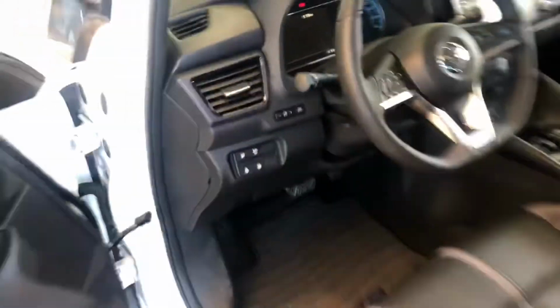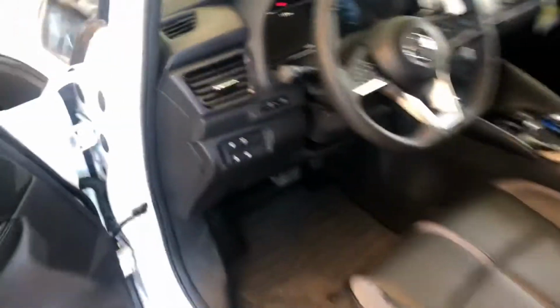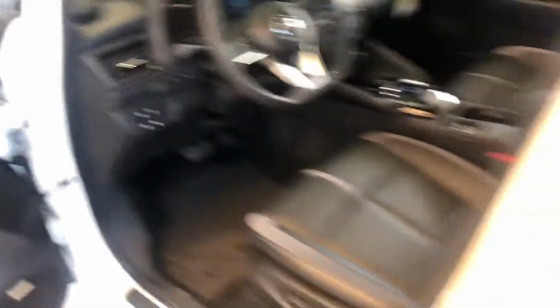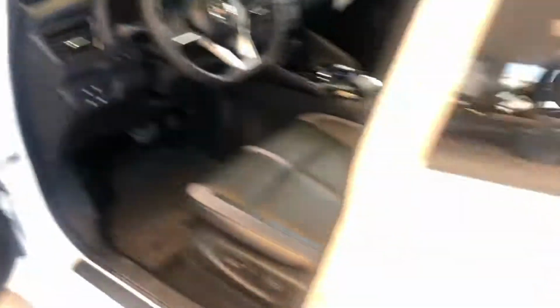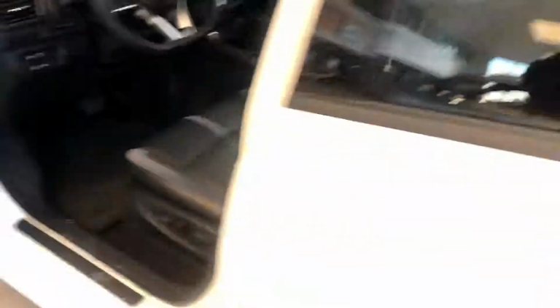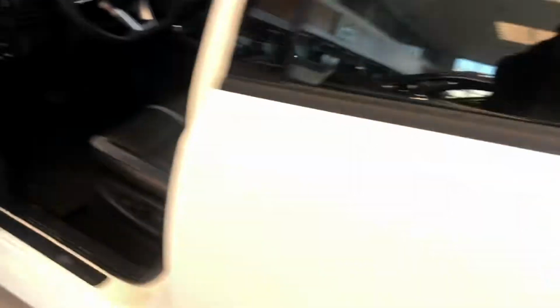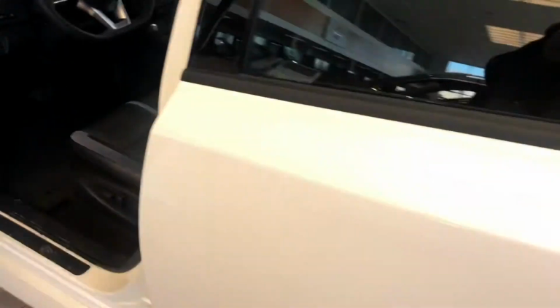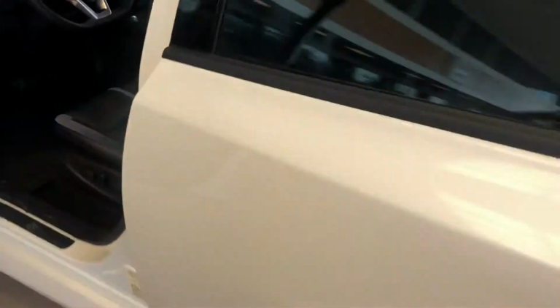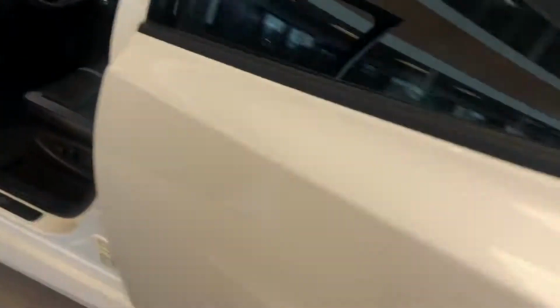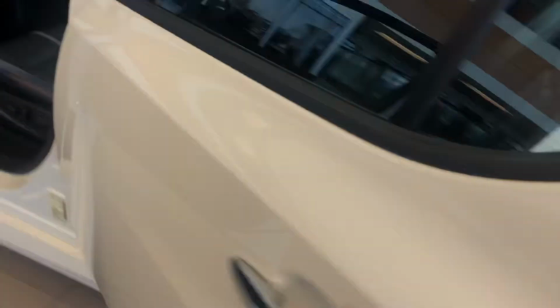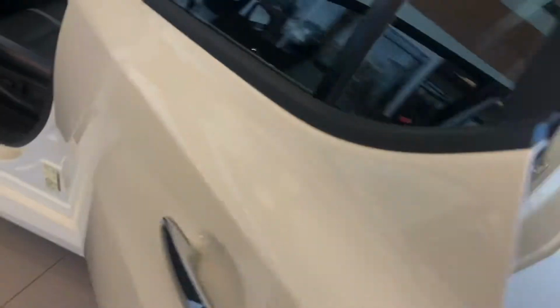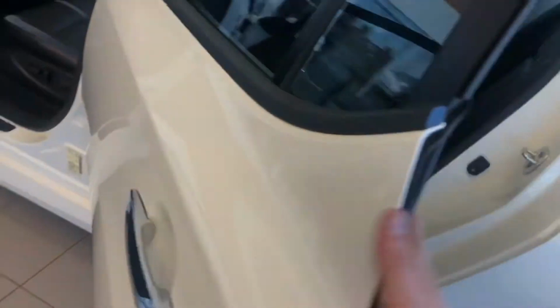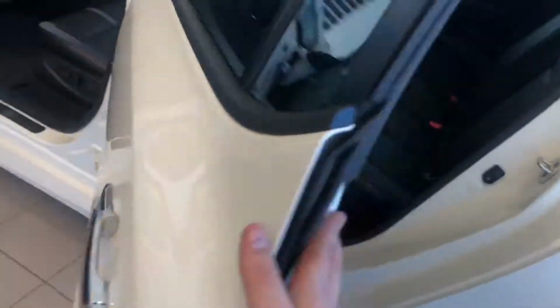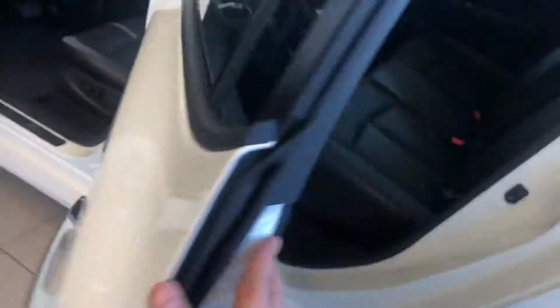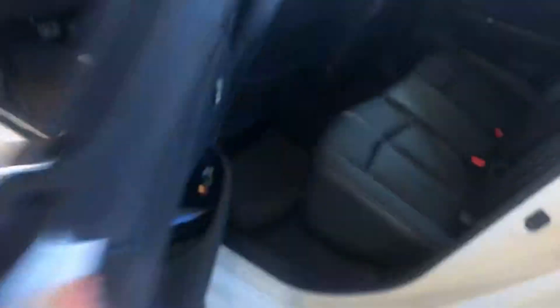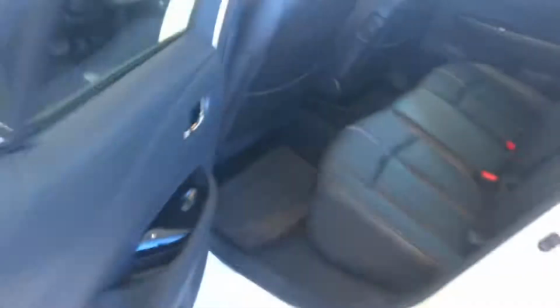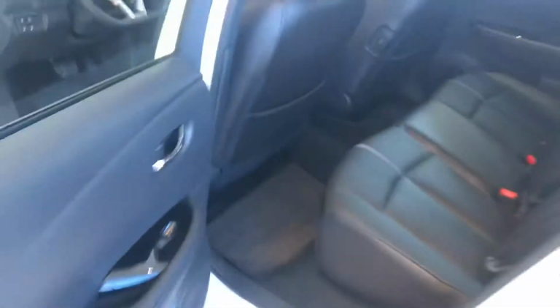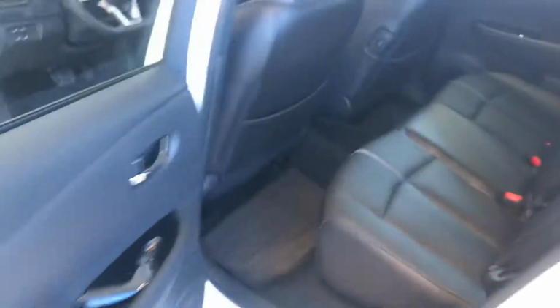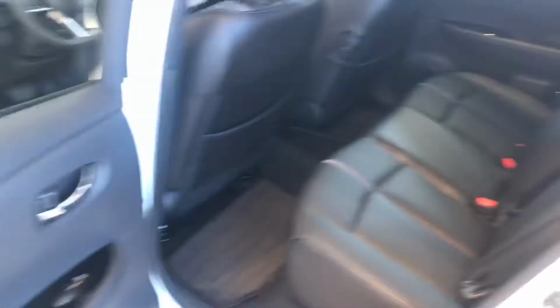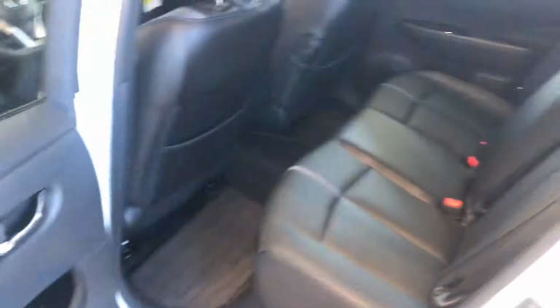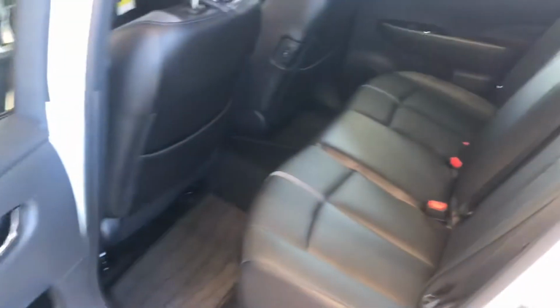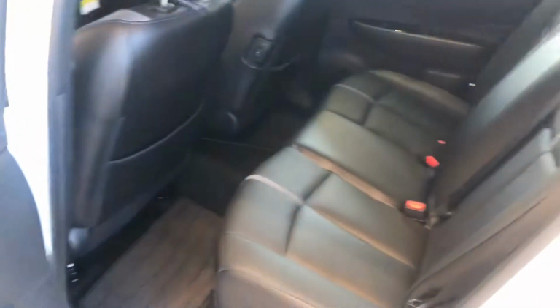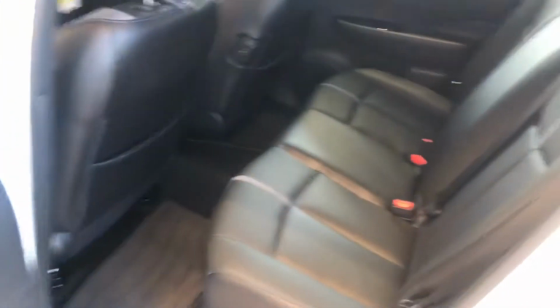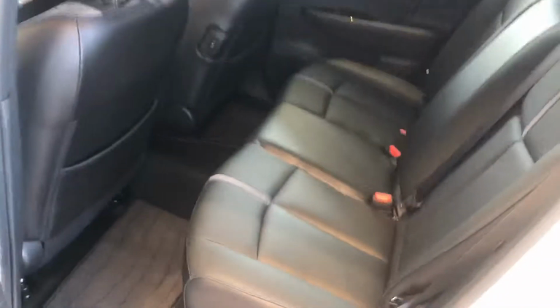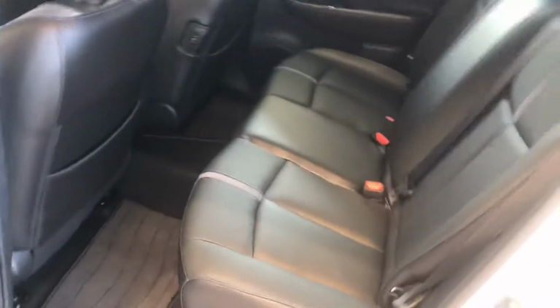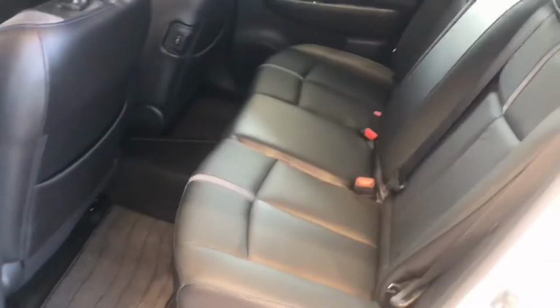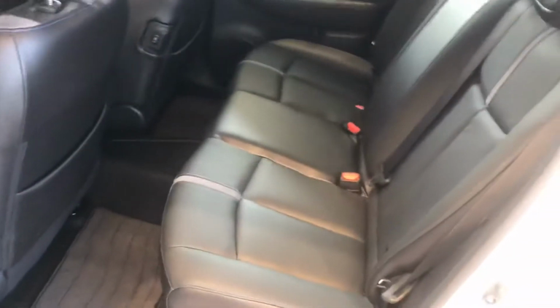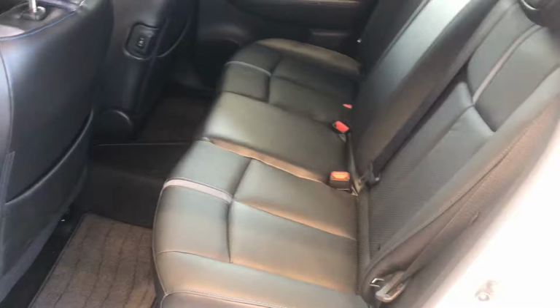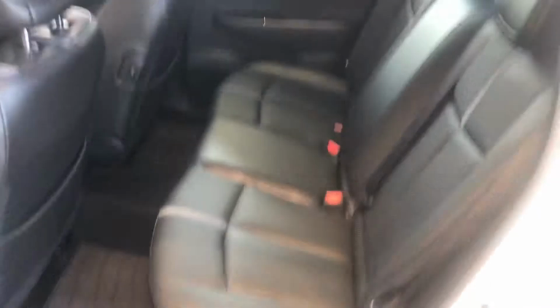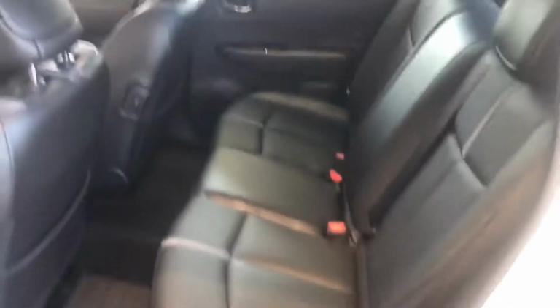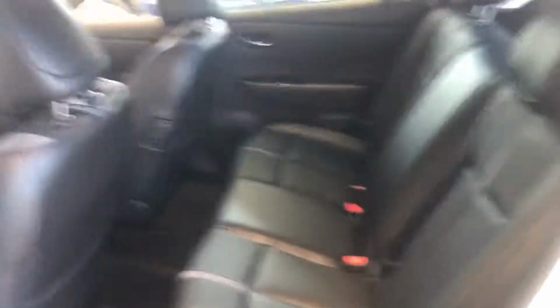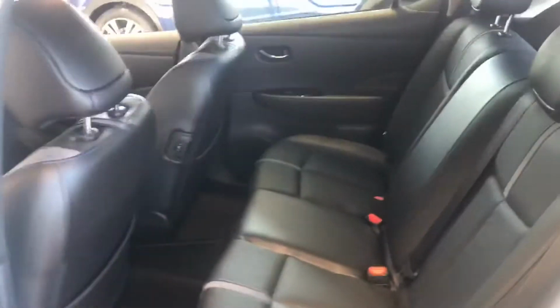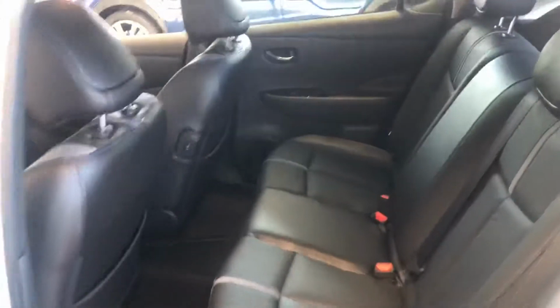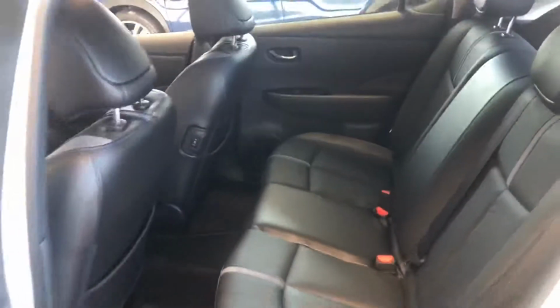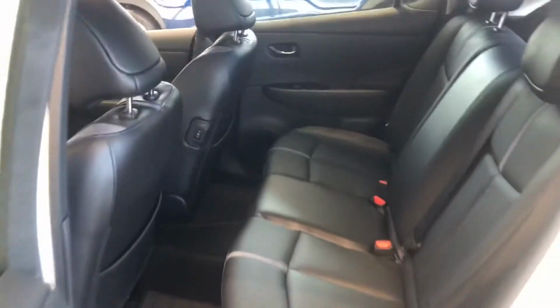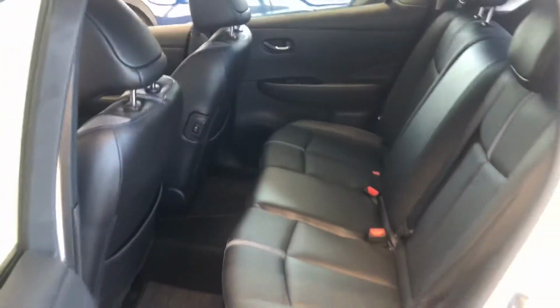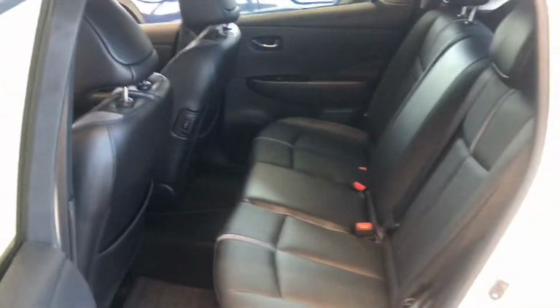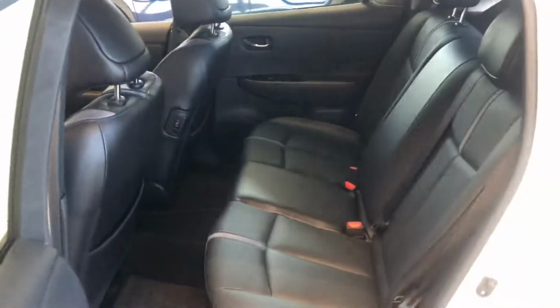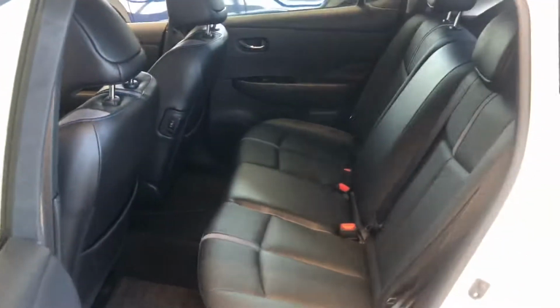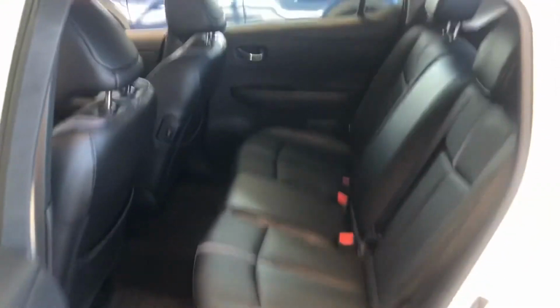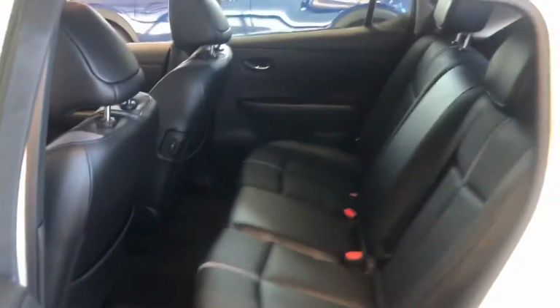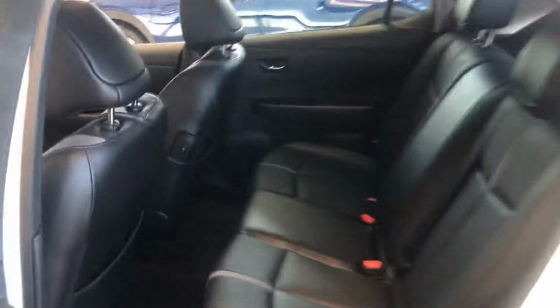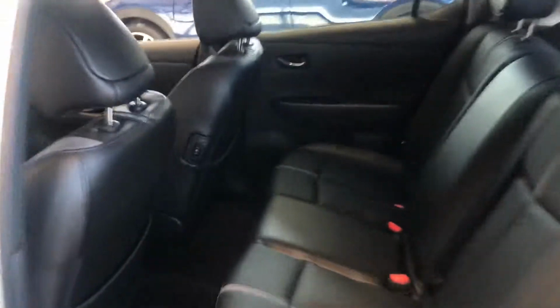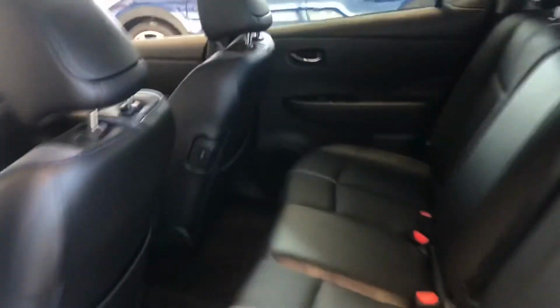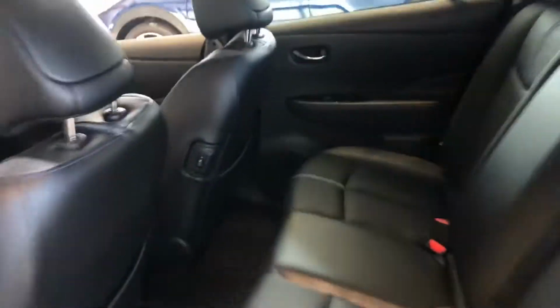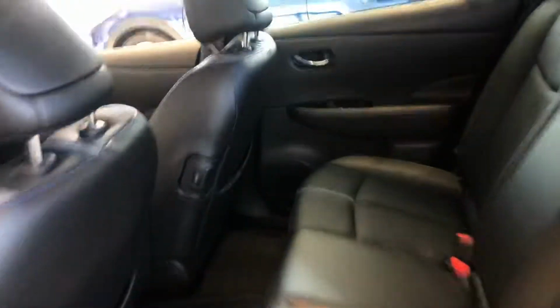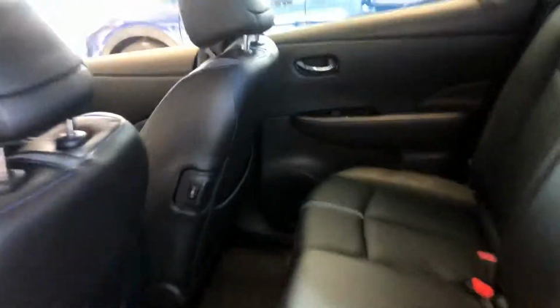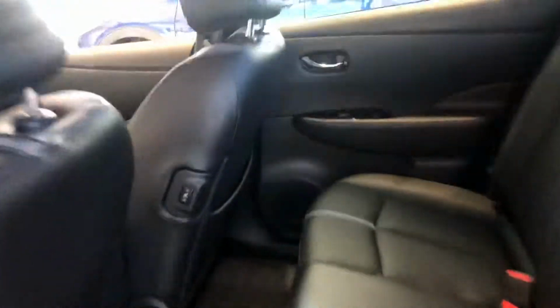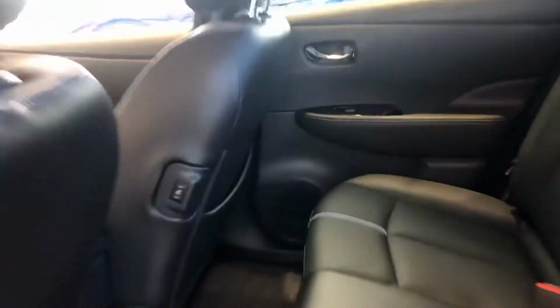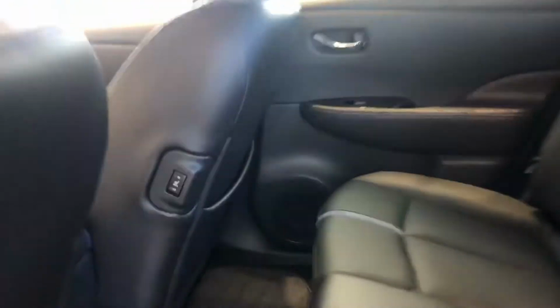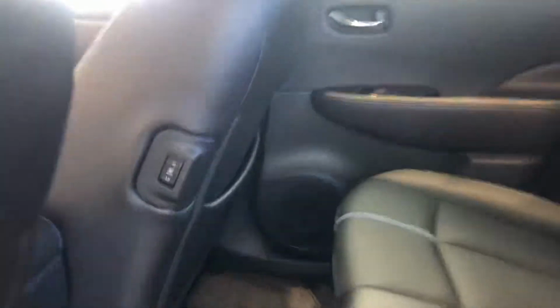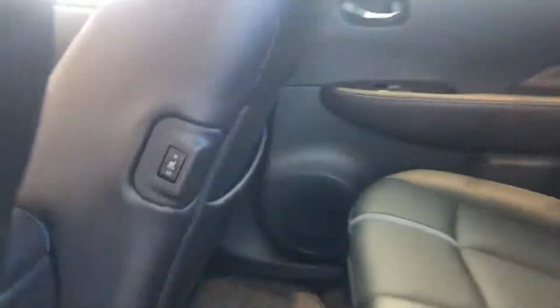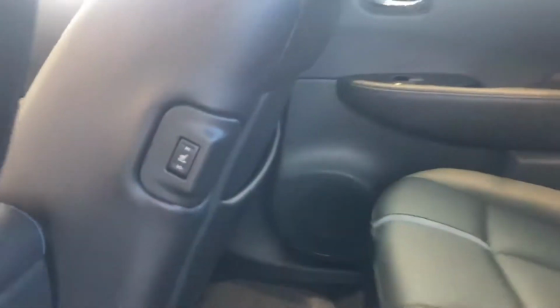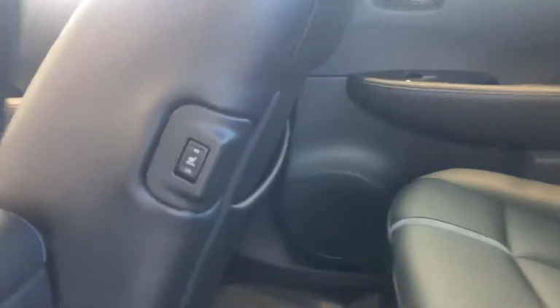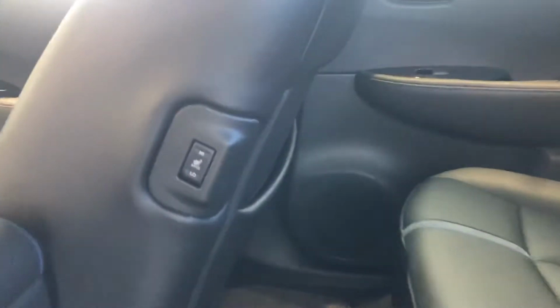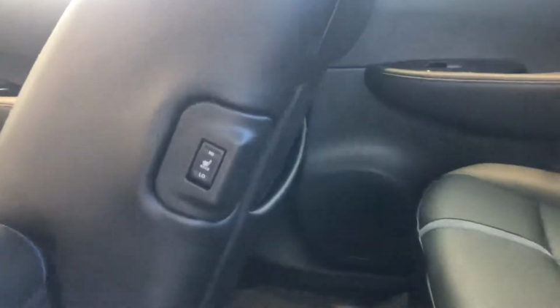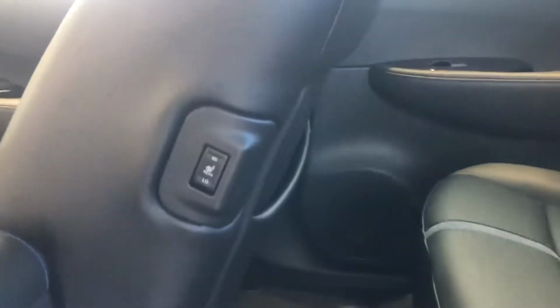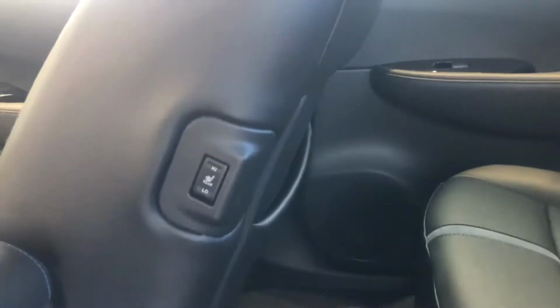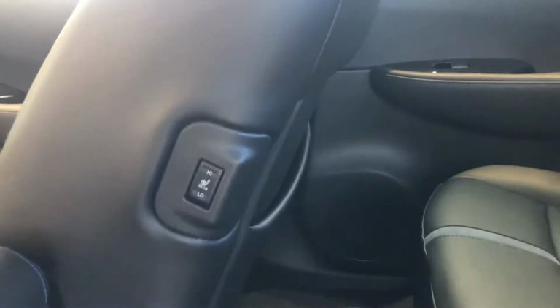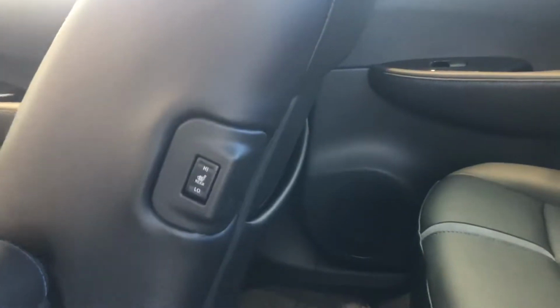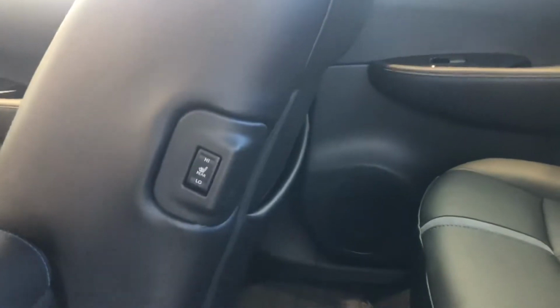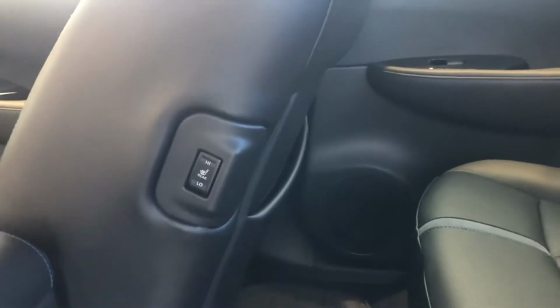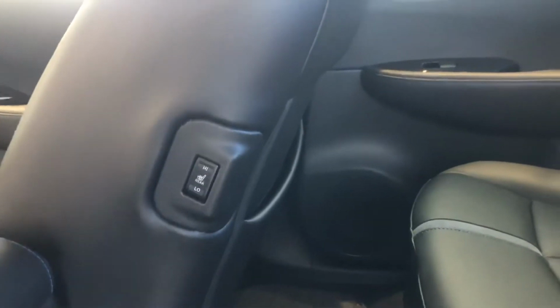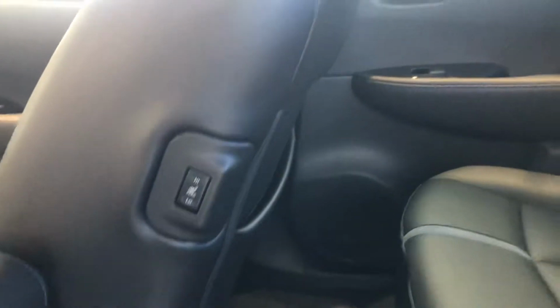Looking into the back, there's tons of space, and heated seats in the rear as well.